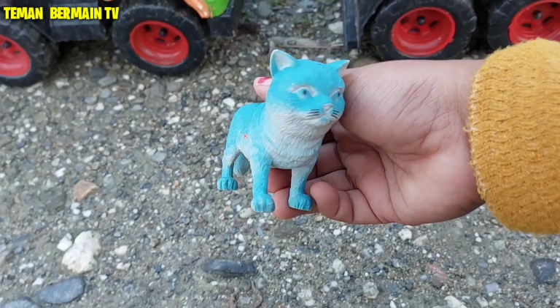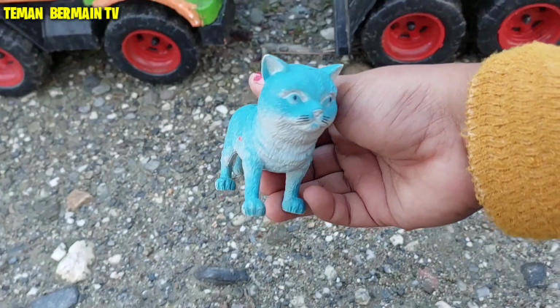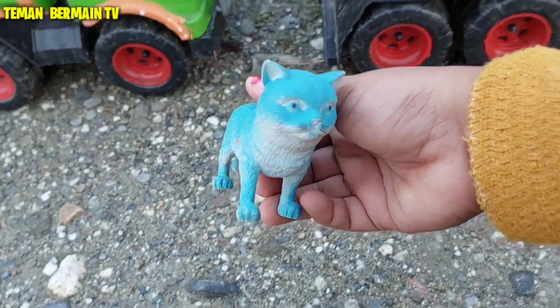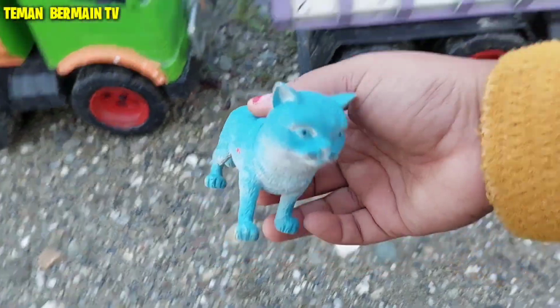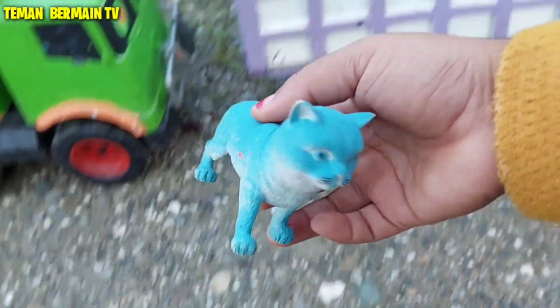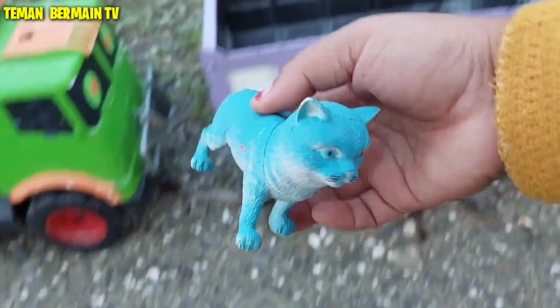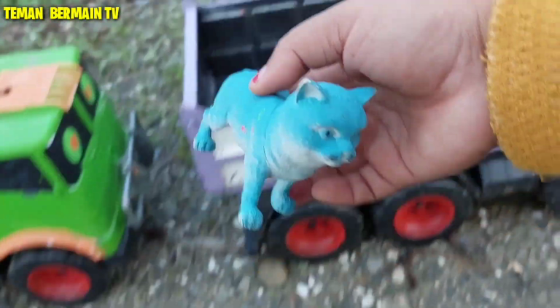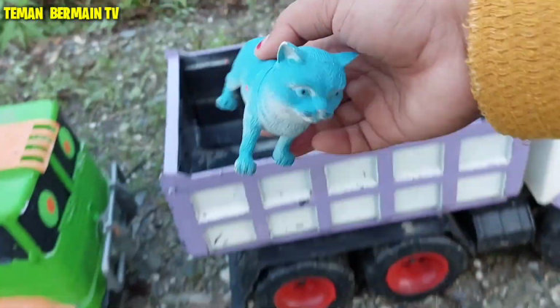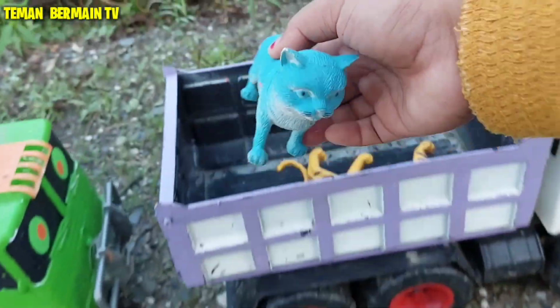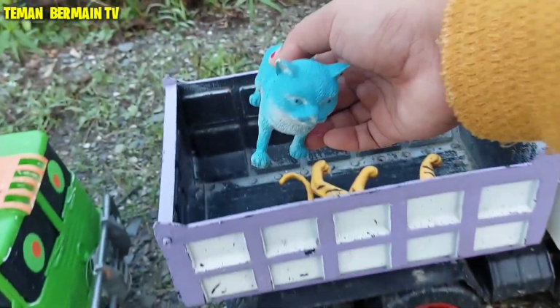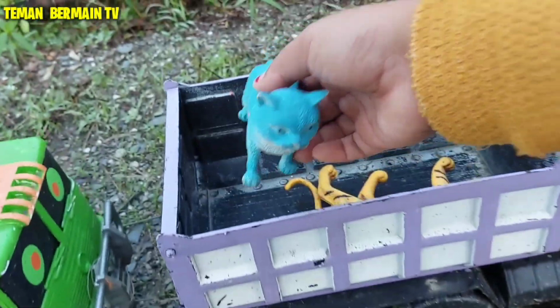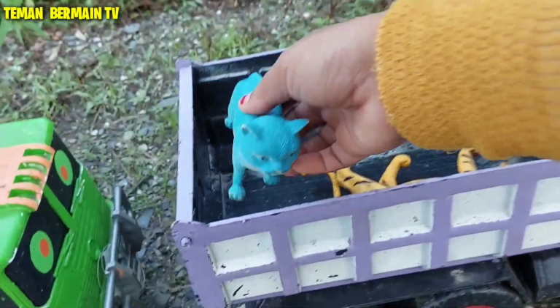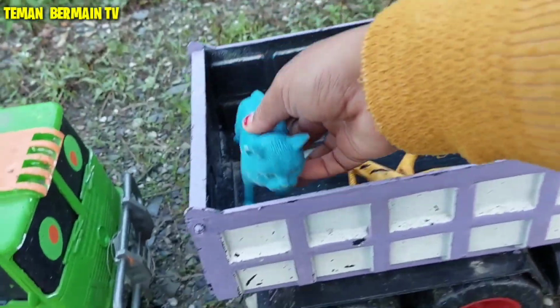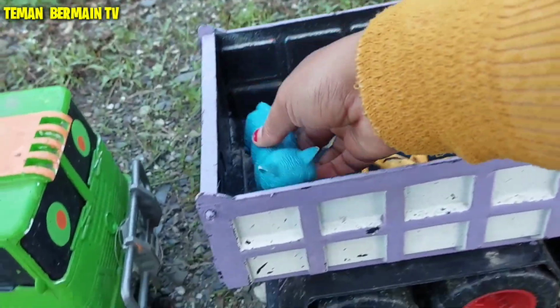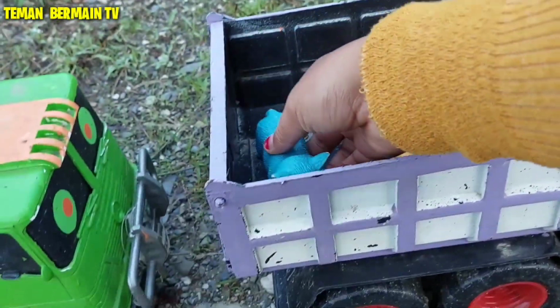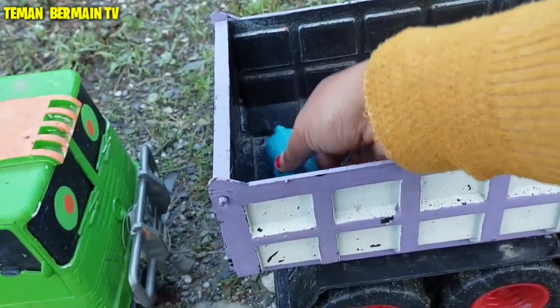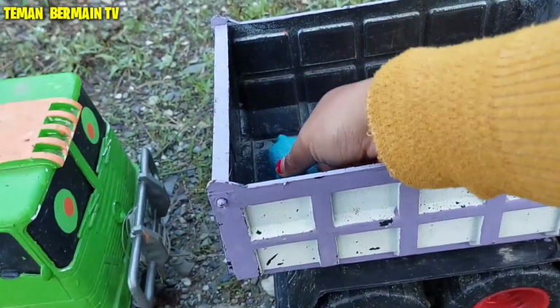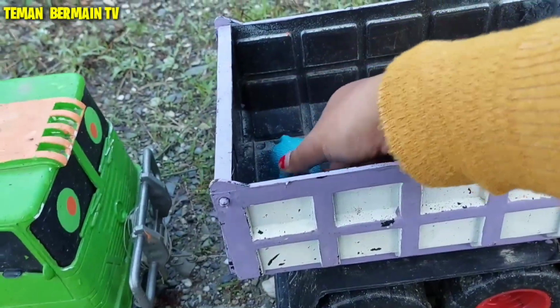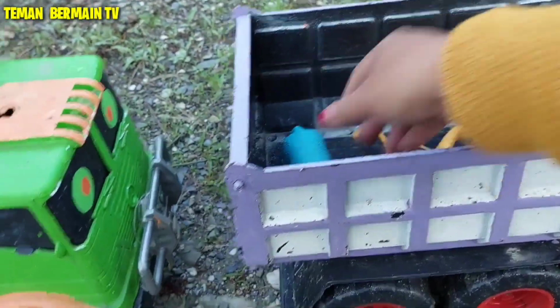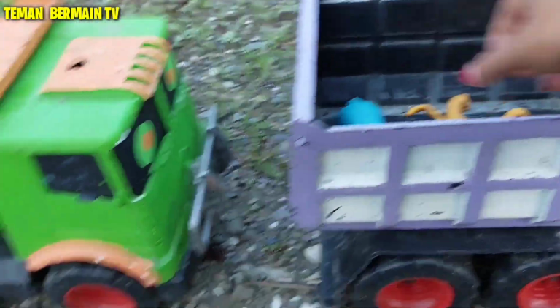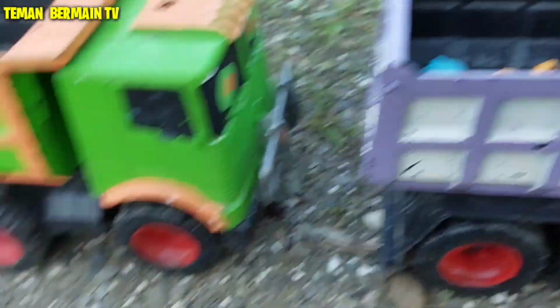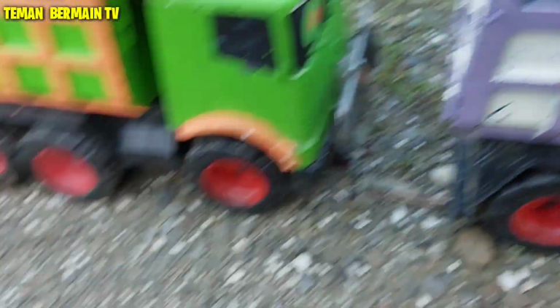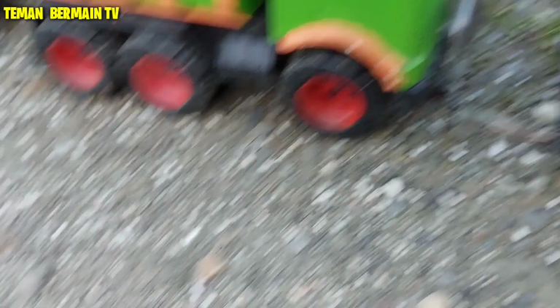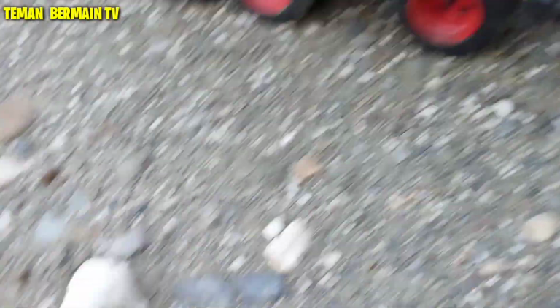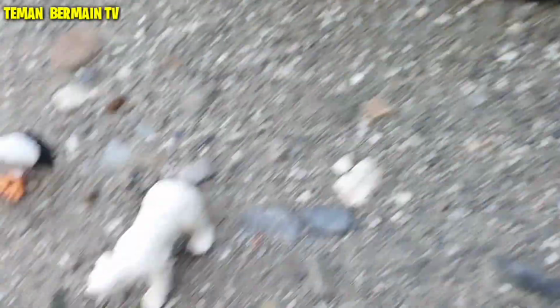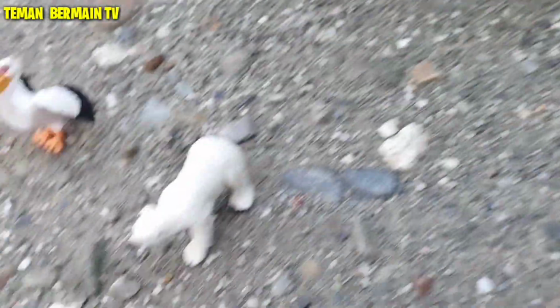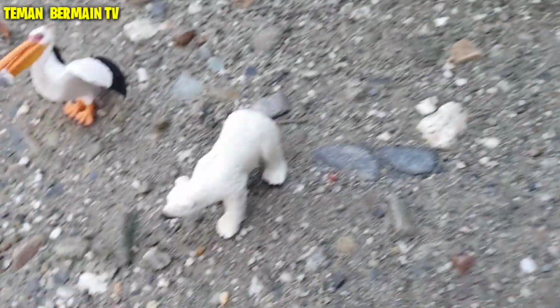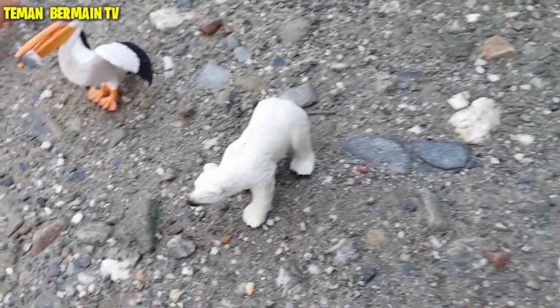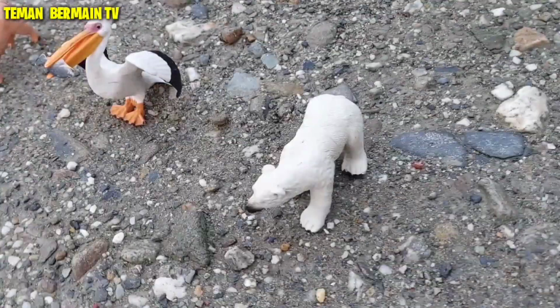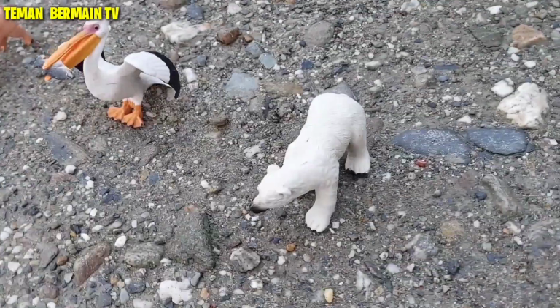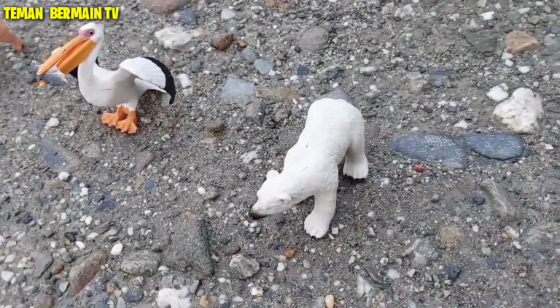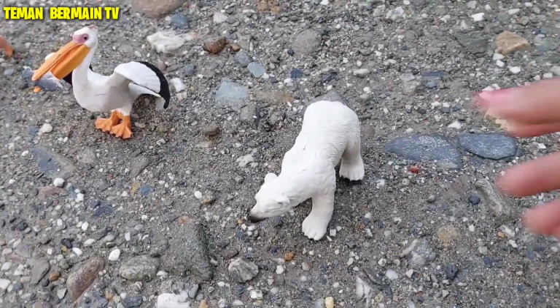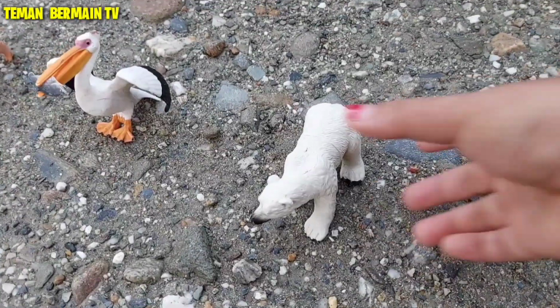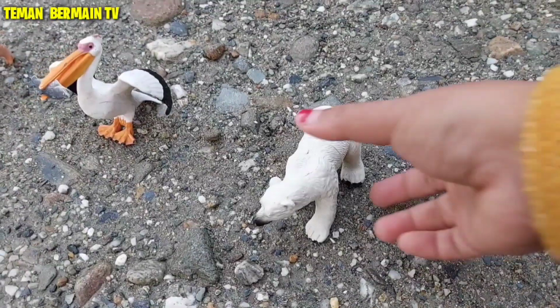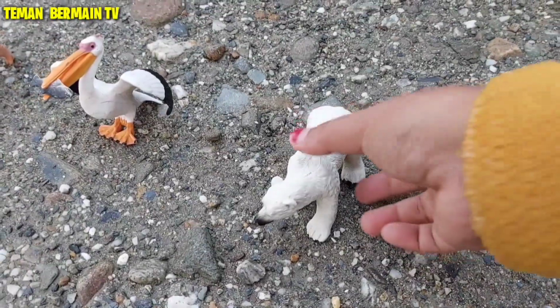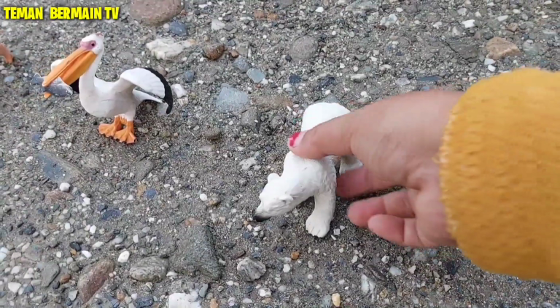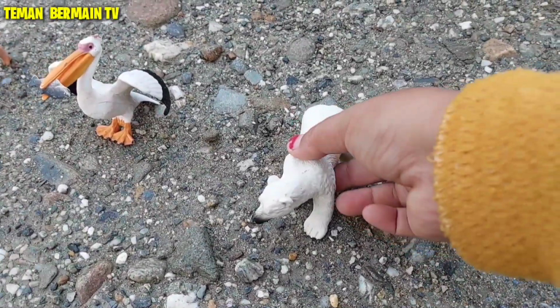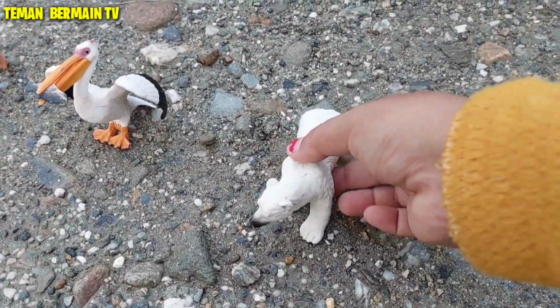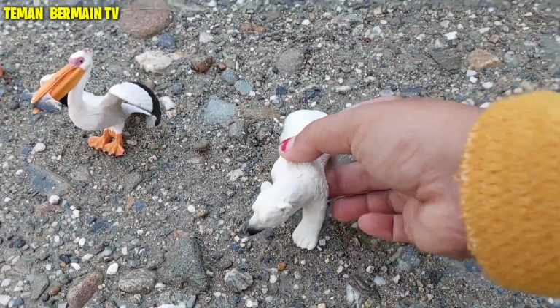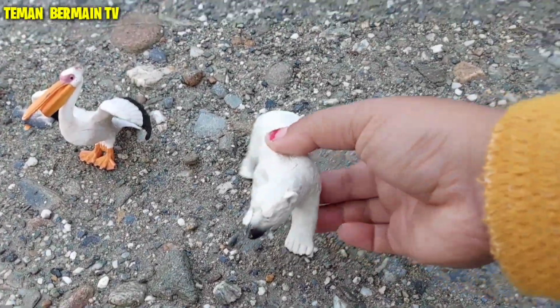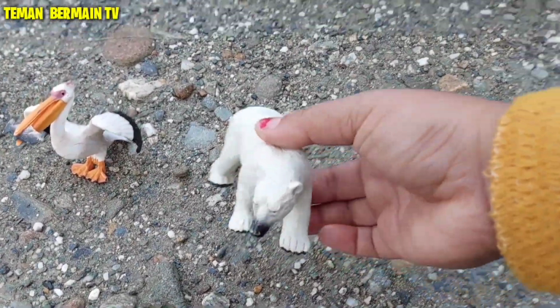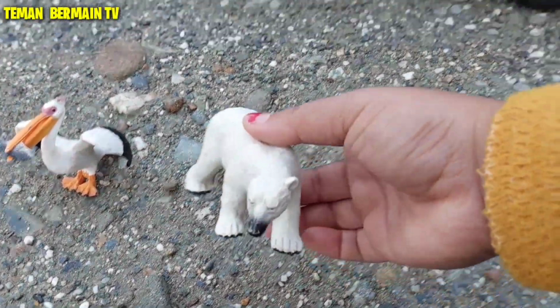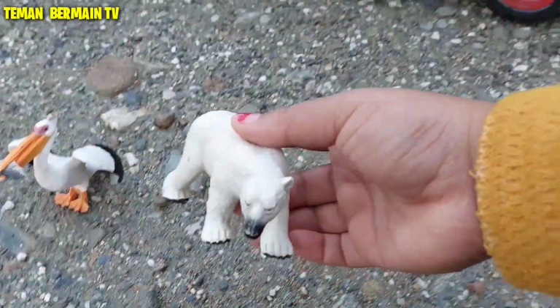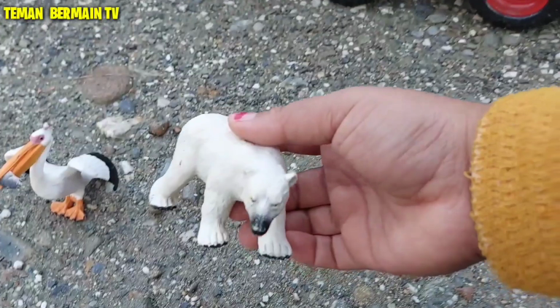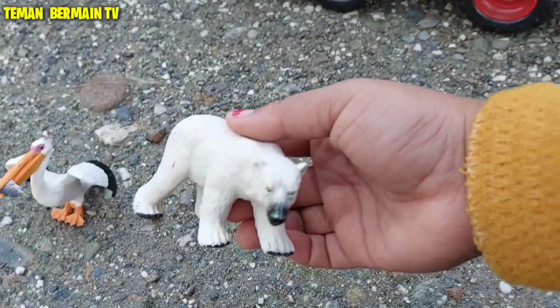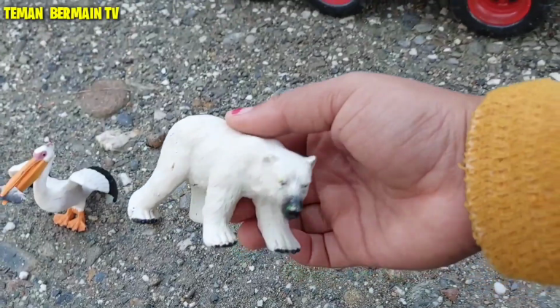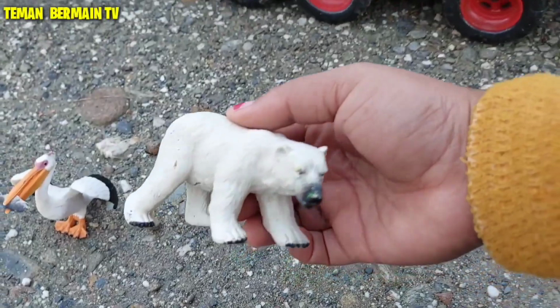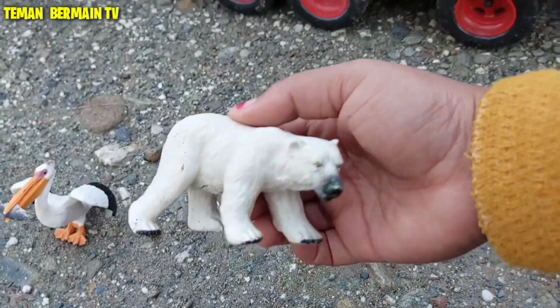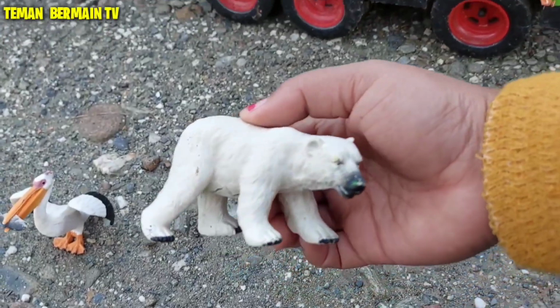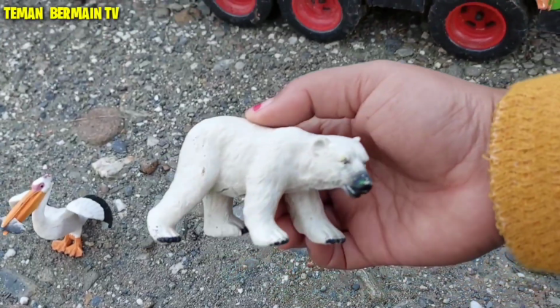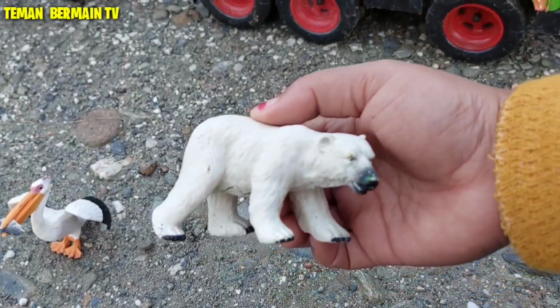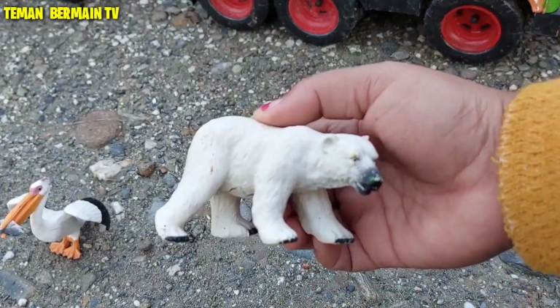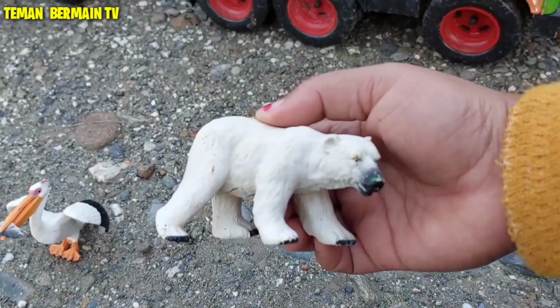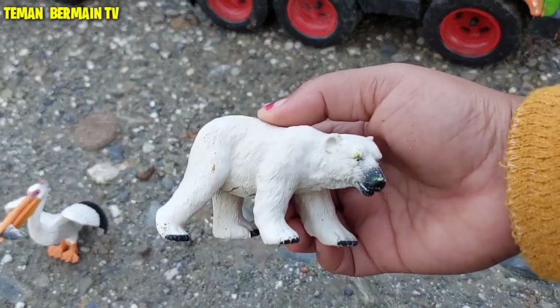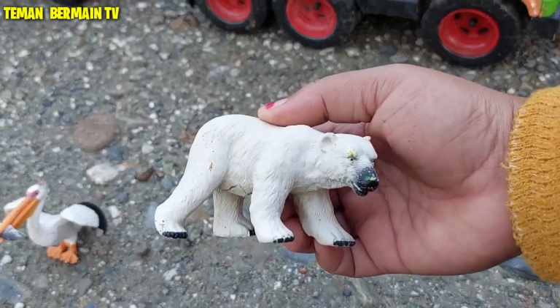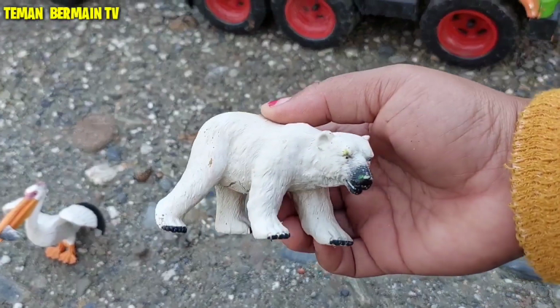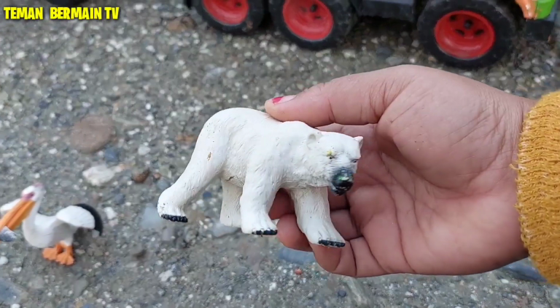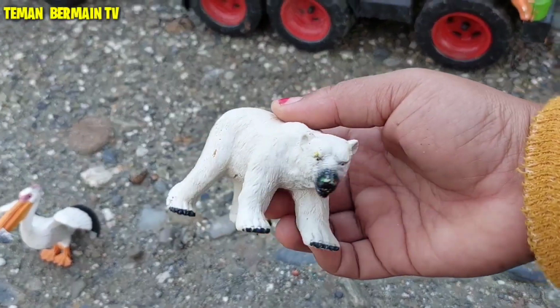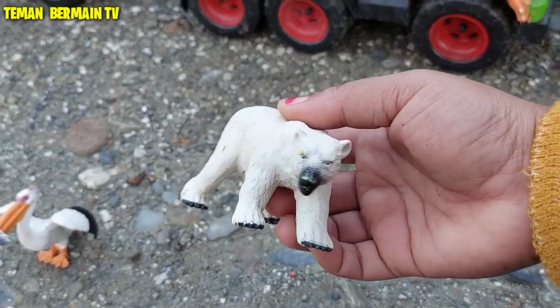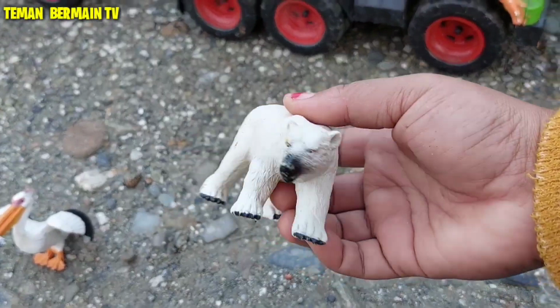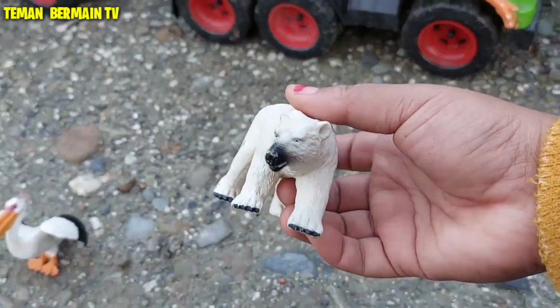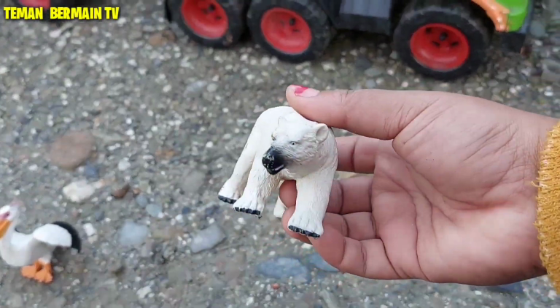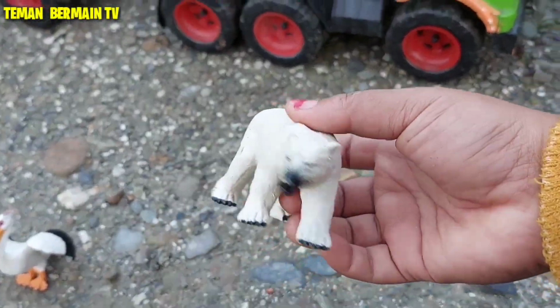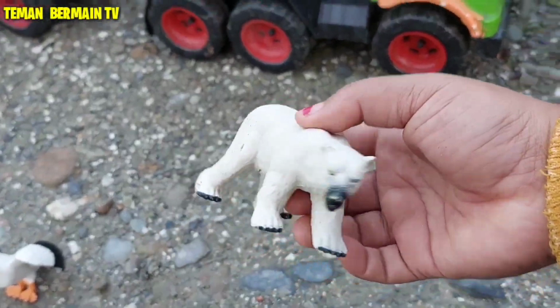Warna kuning, loreng hitam. Wah, ini ada hewan yang namanya kucing. Warna biru, cantik sekali. Wow, ini ada hewan yang namanya beruang kutub.